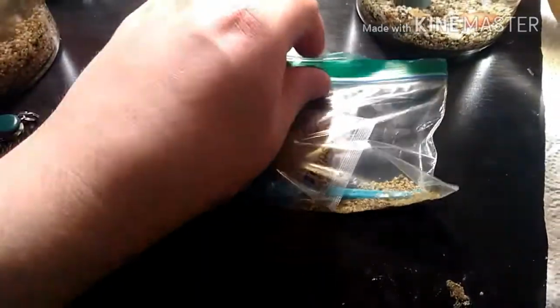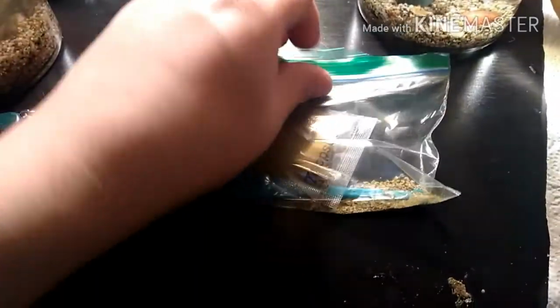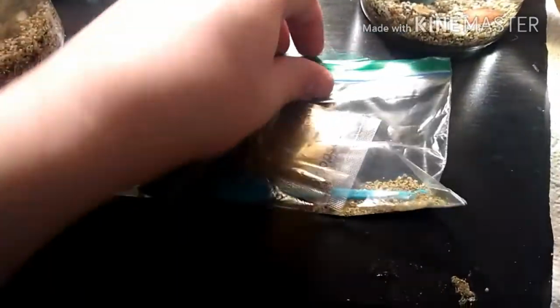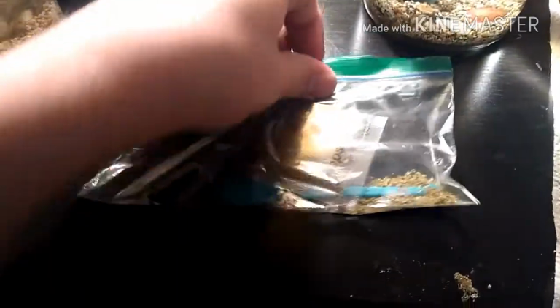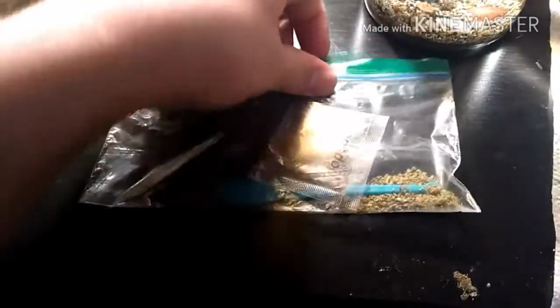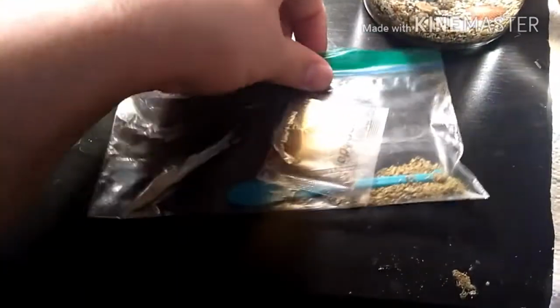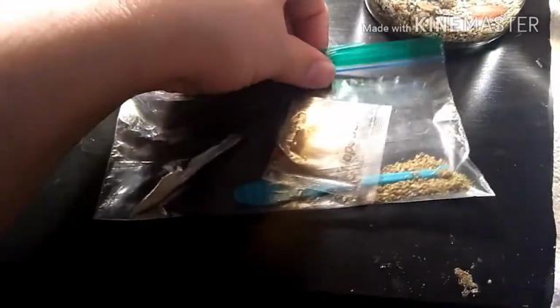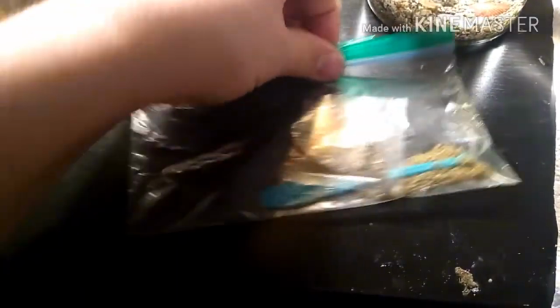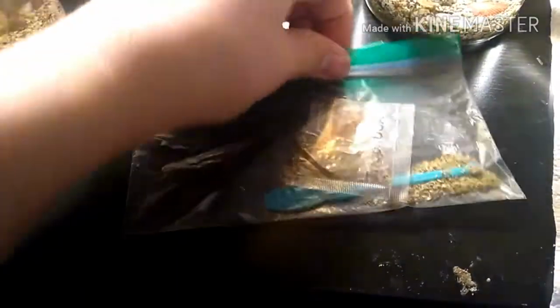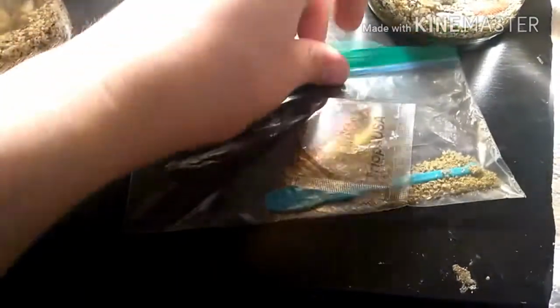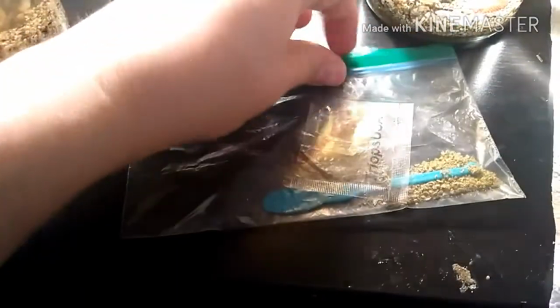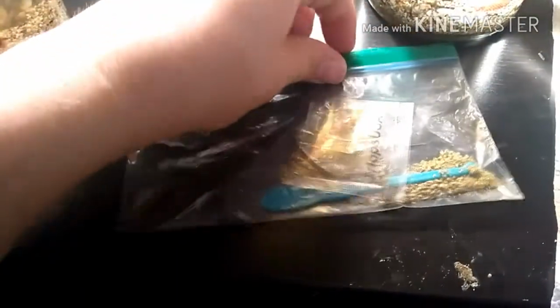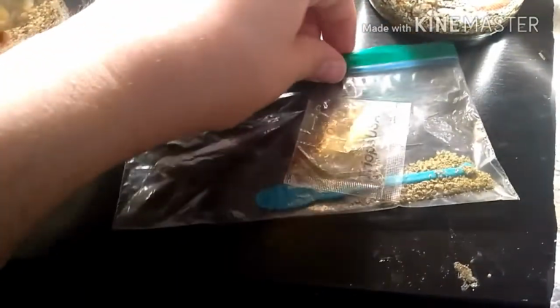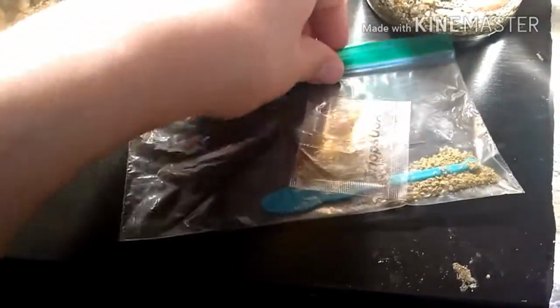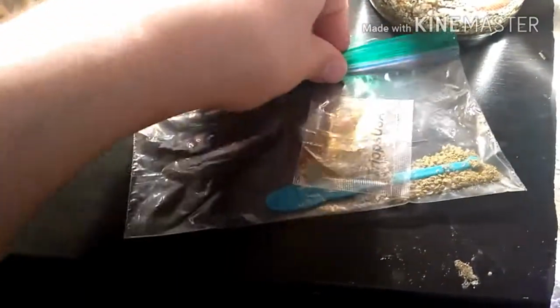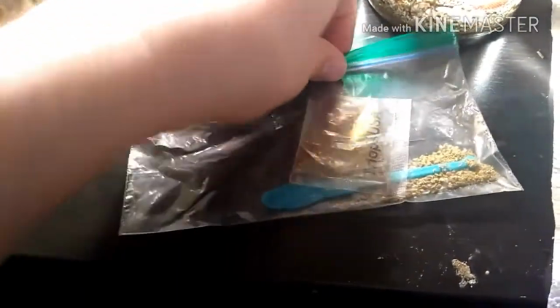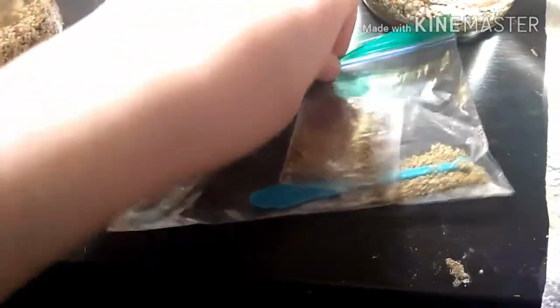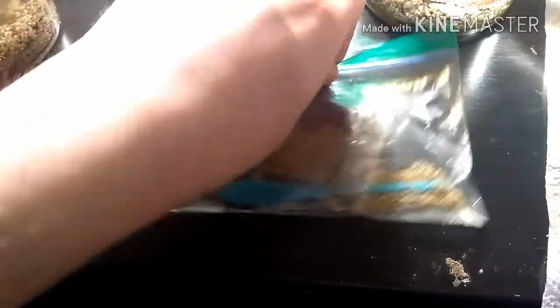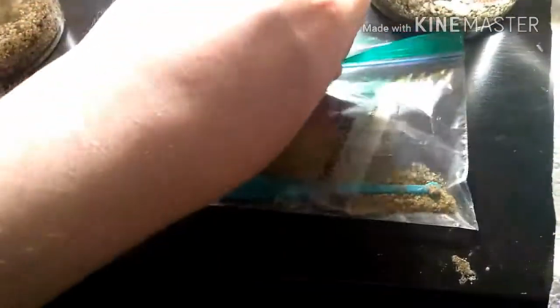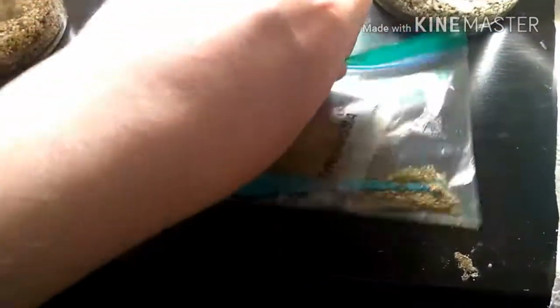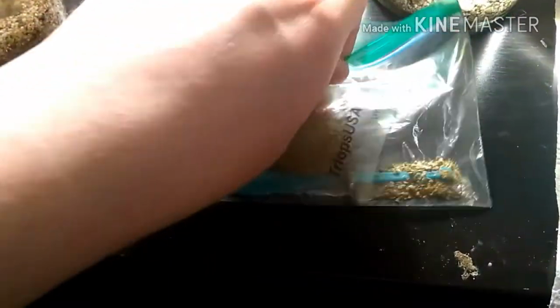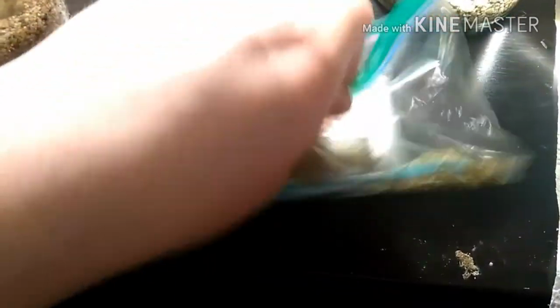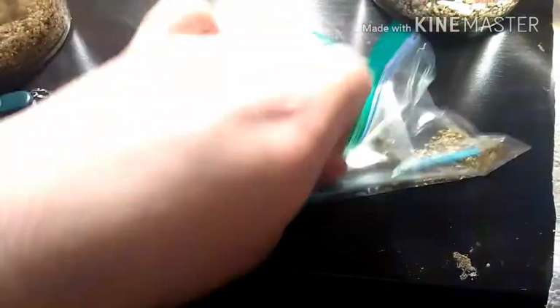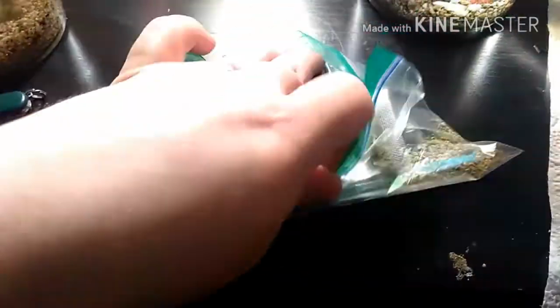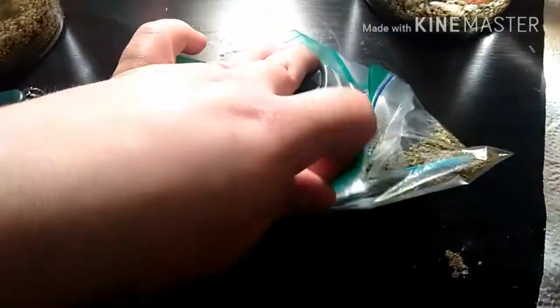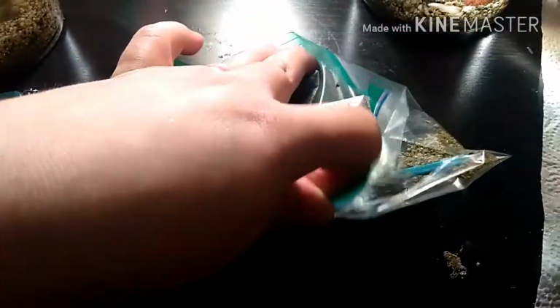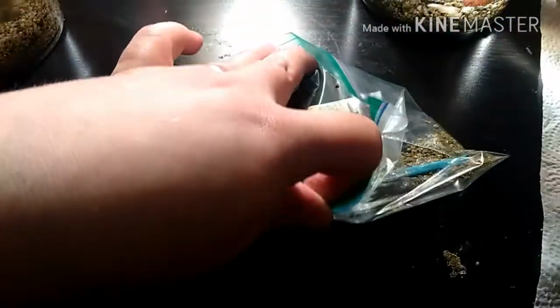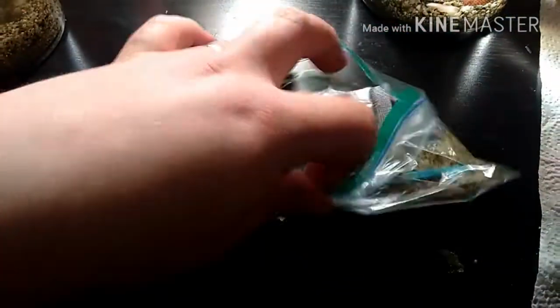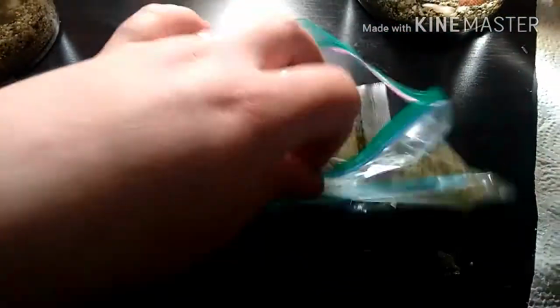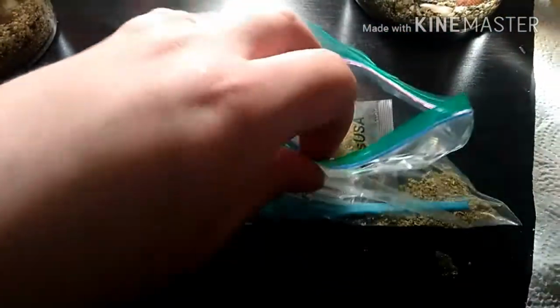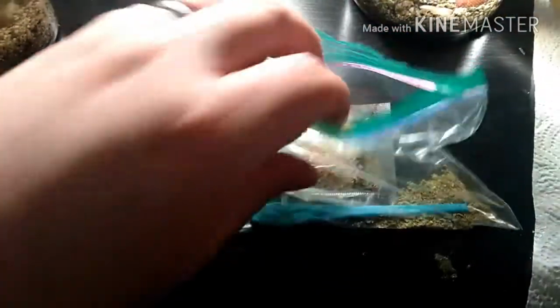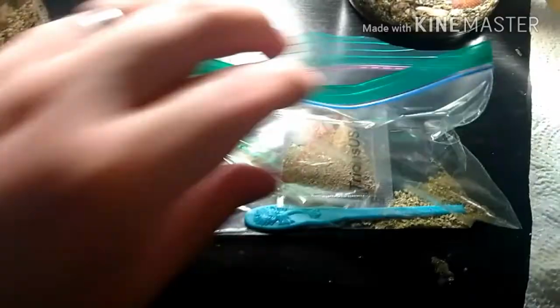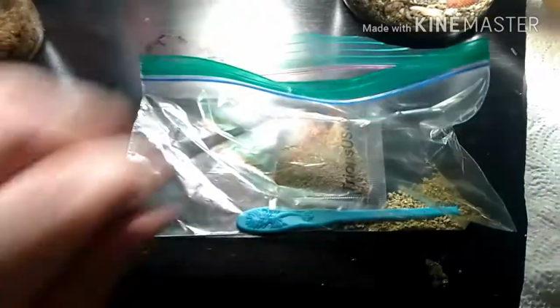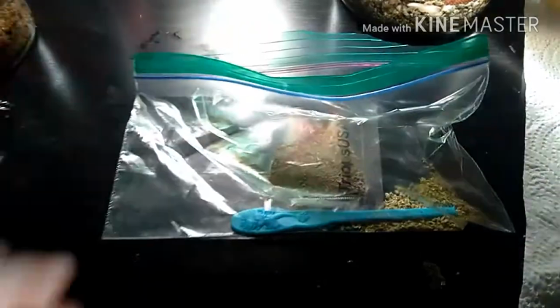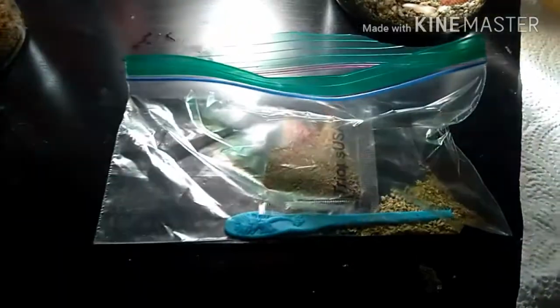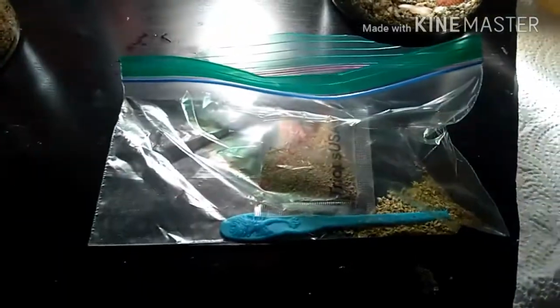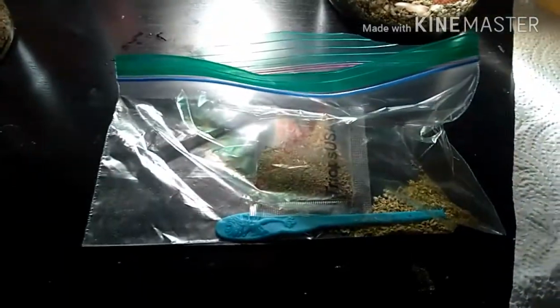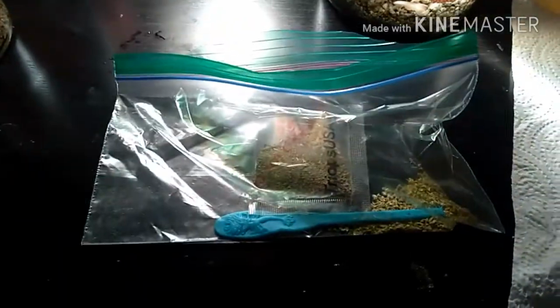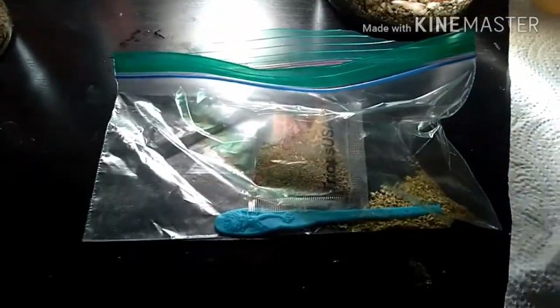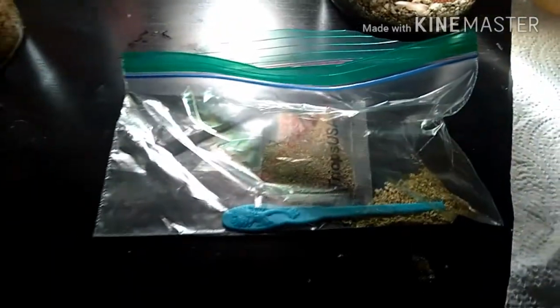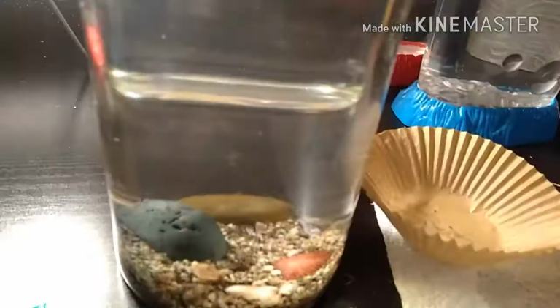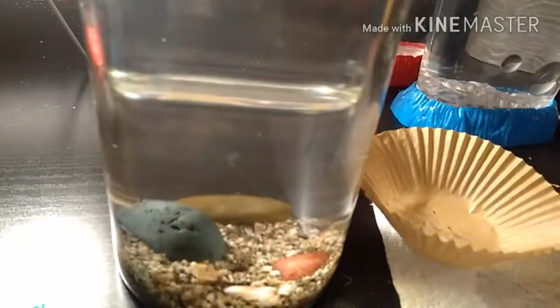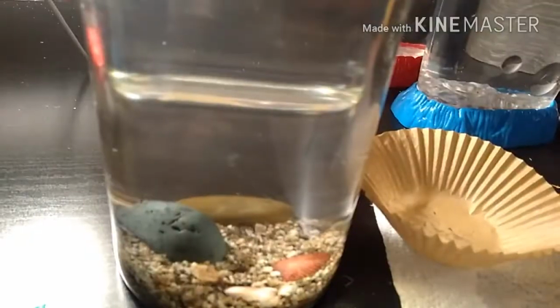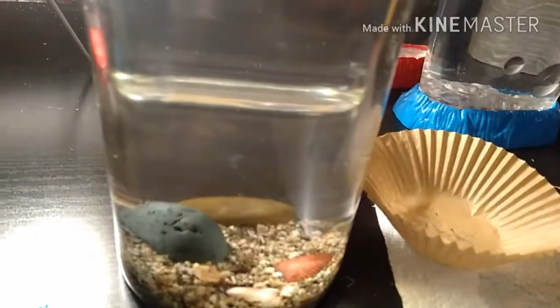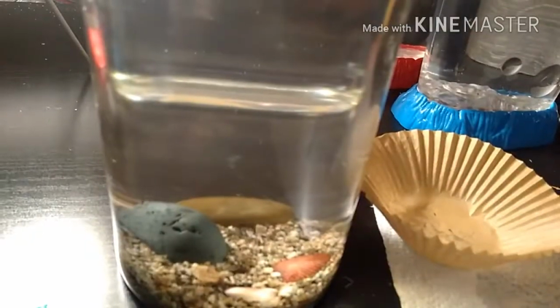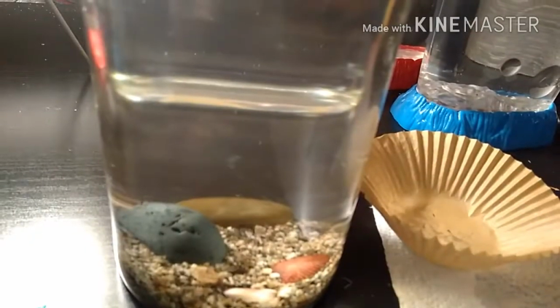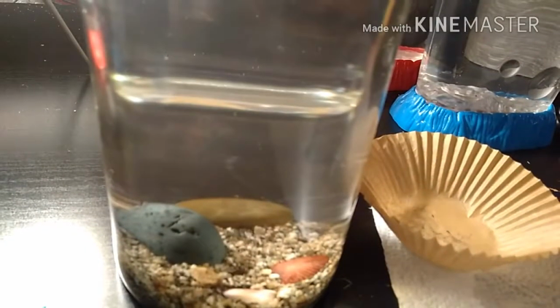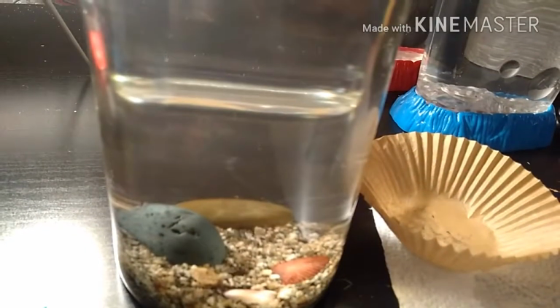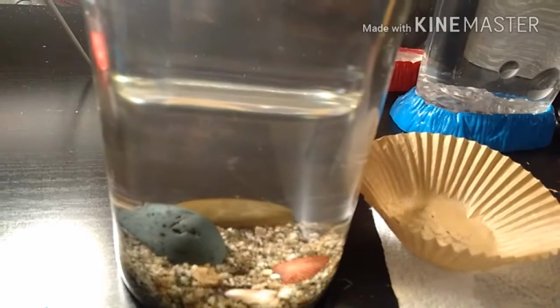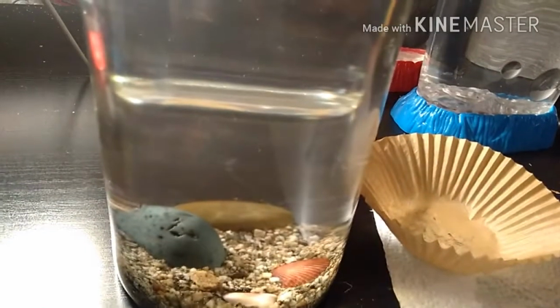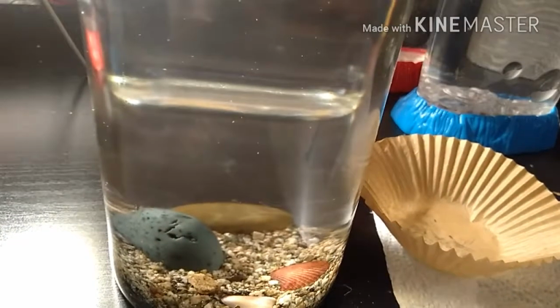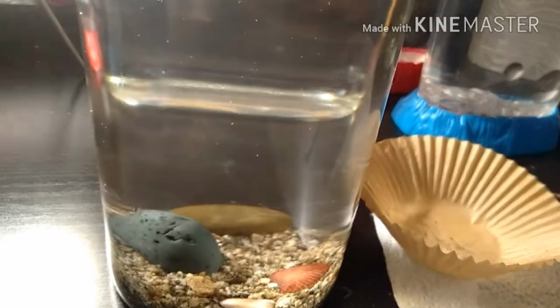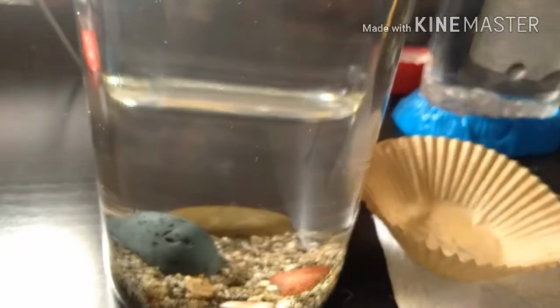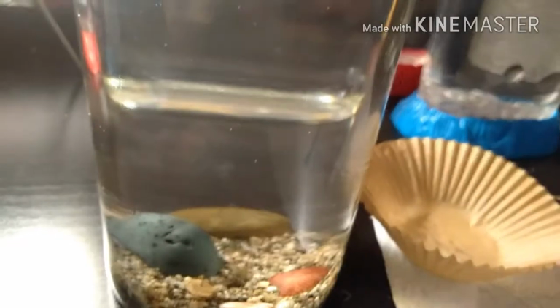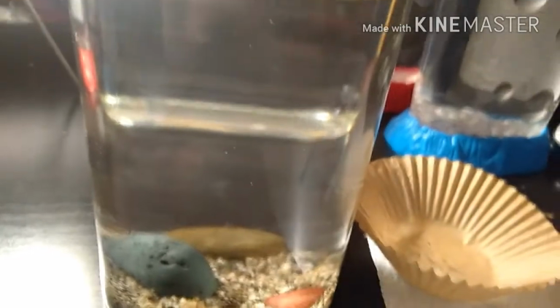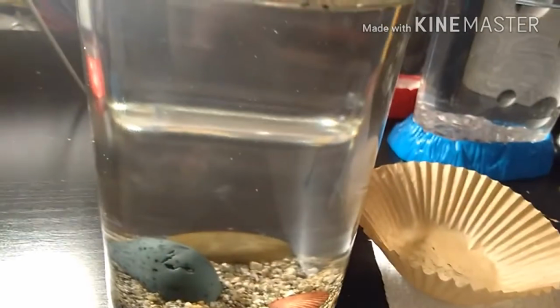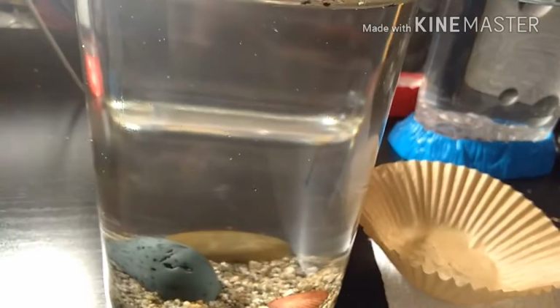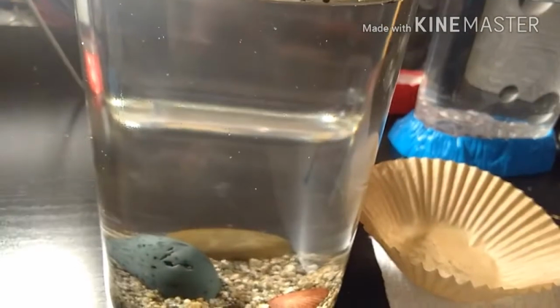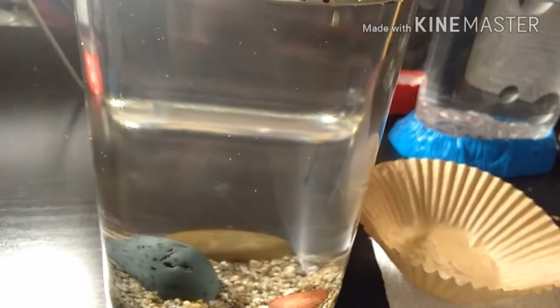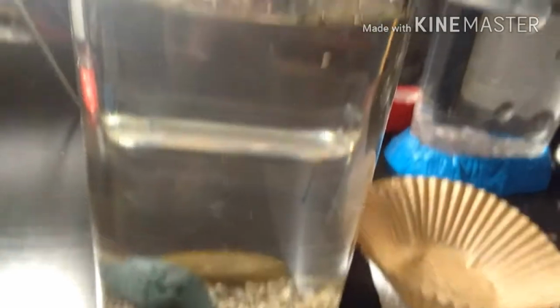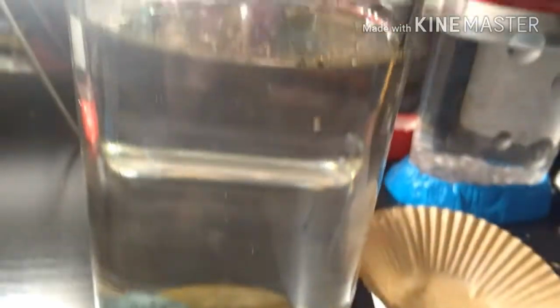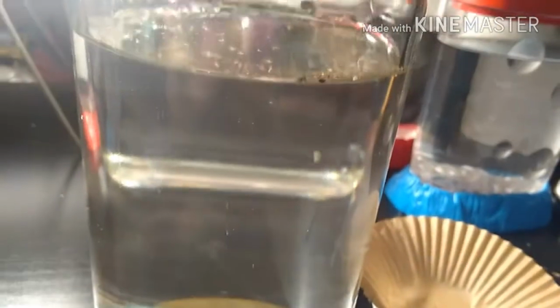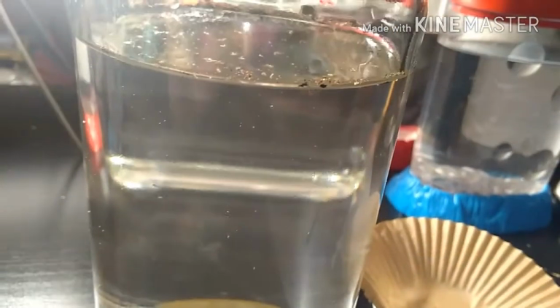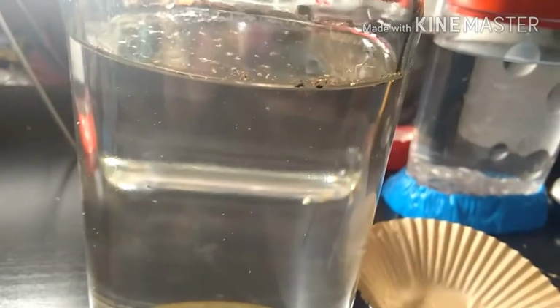So what I'm going to do now is add a bit of this triop food, because it has algae in it, and hopefully it'll start growing an algae culture in there.